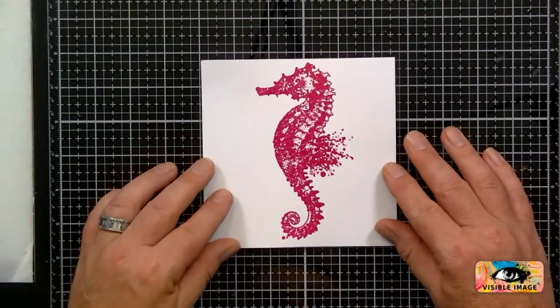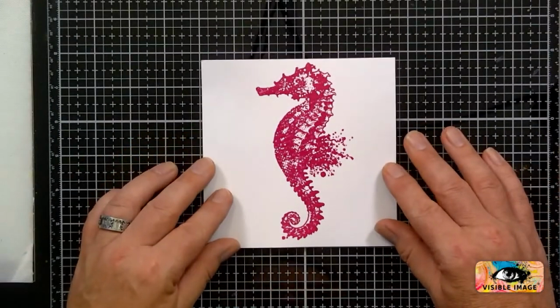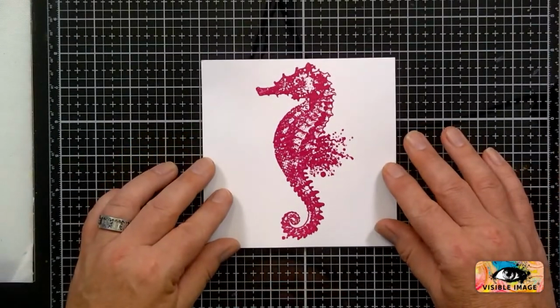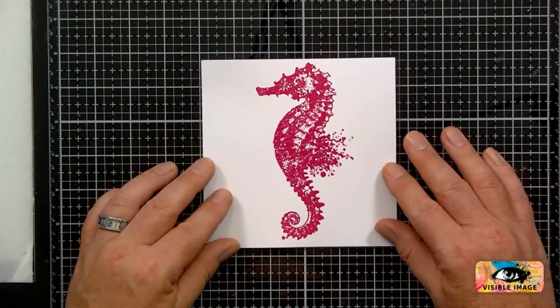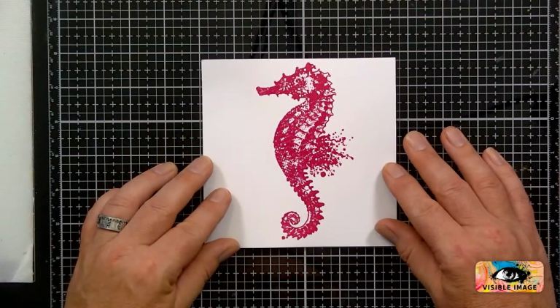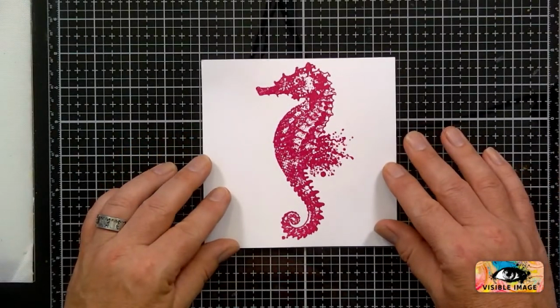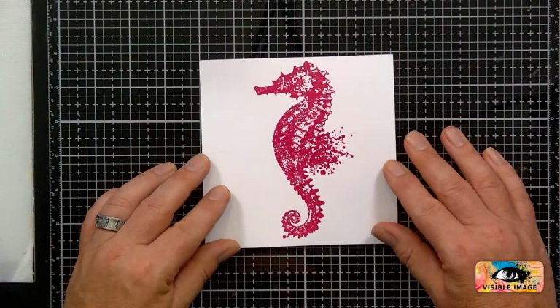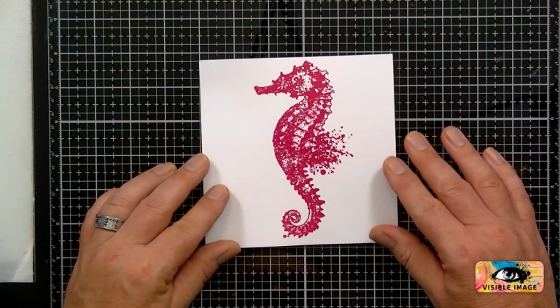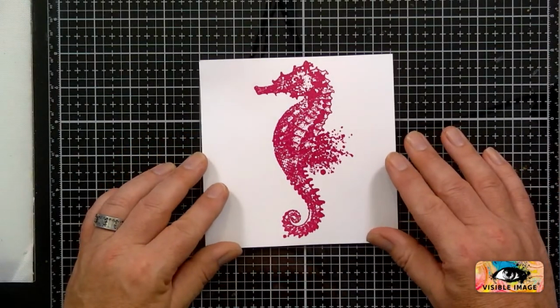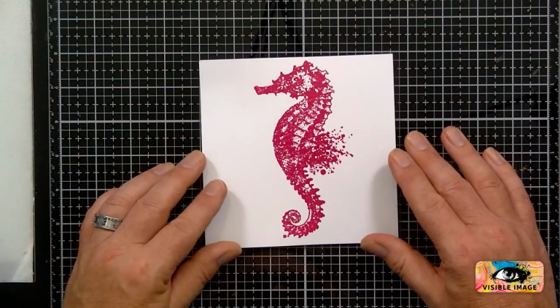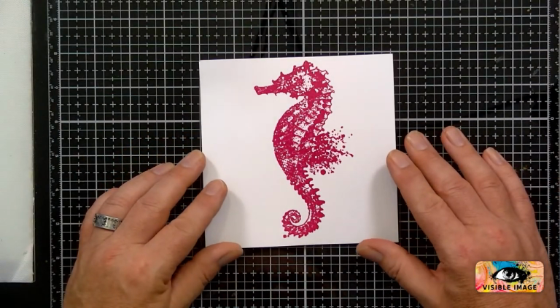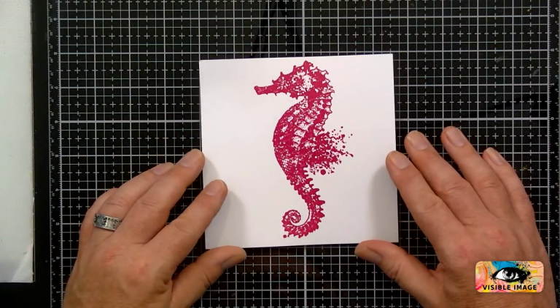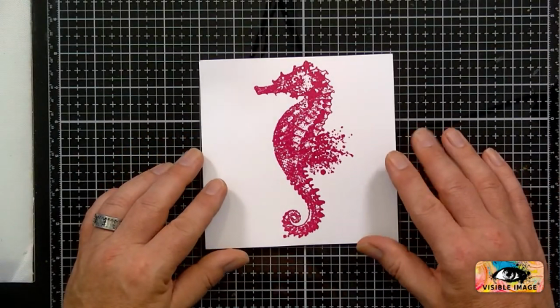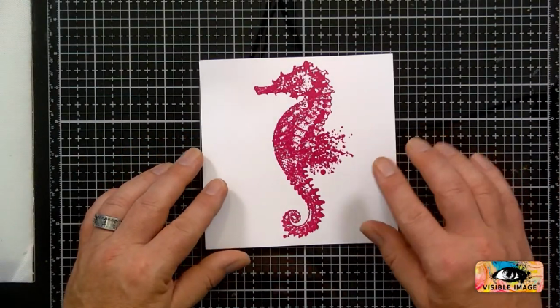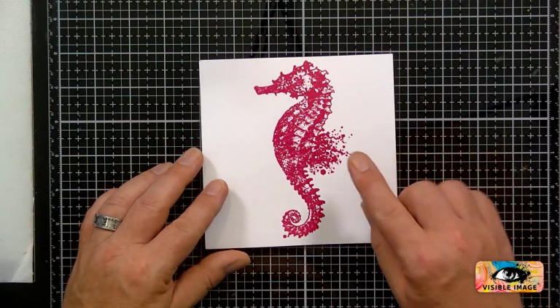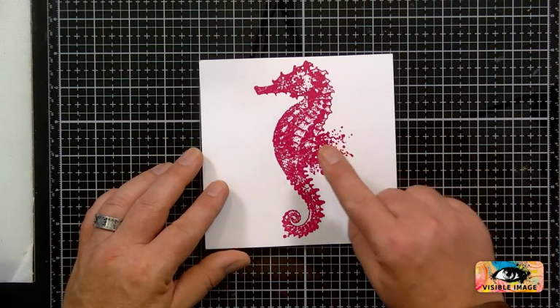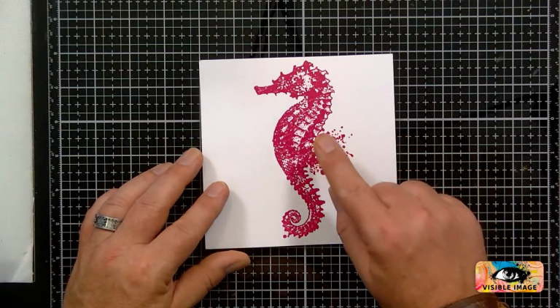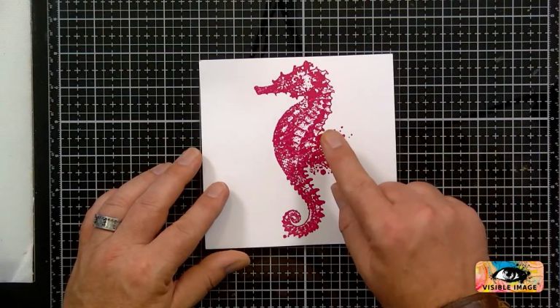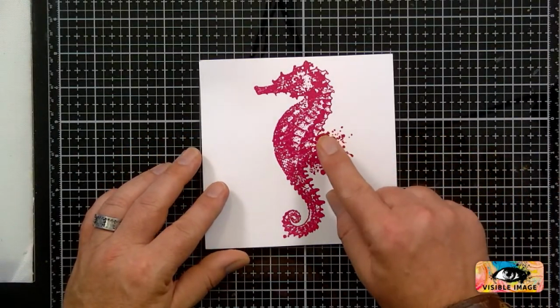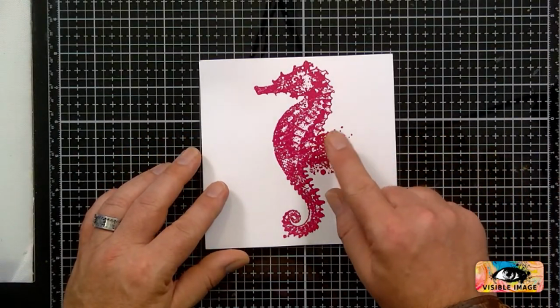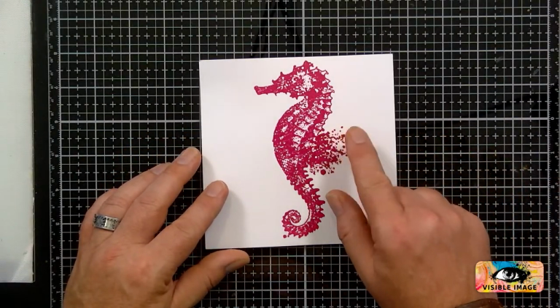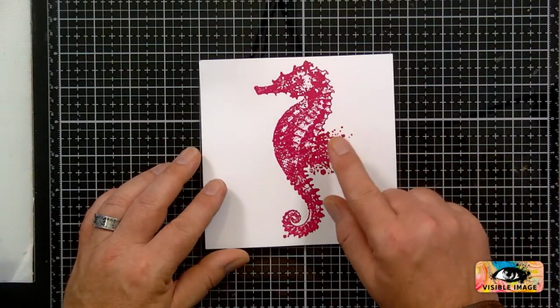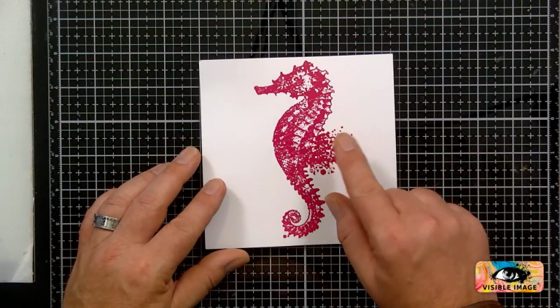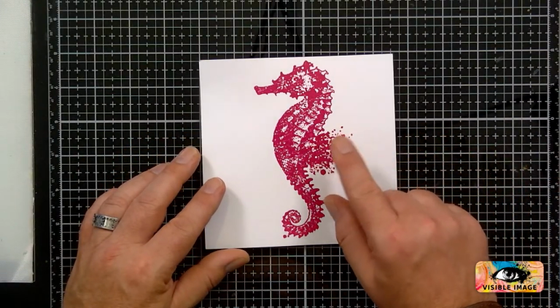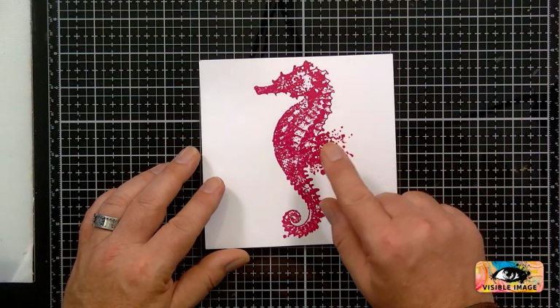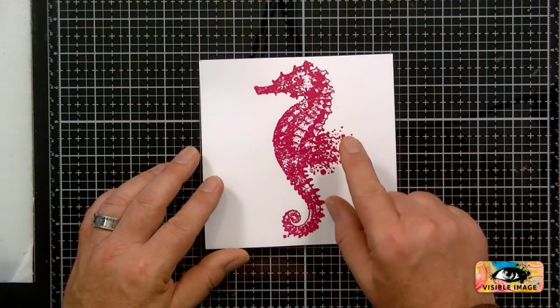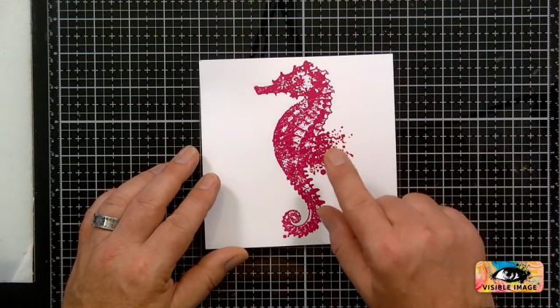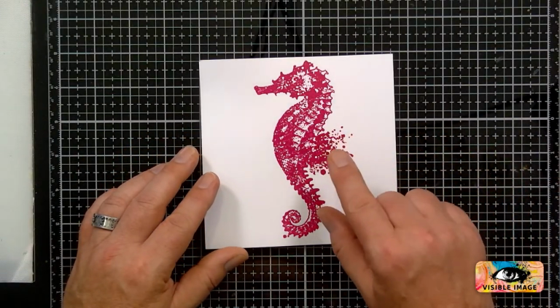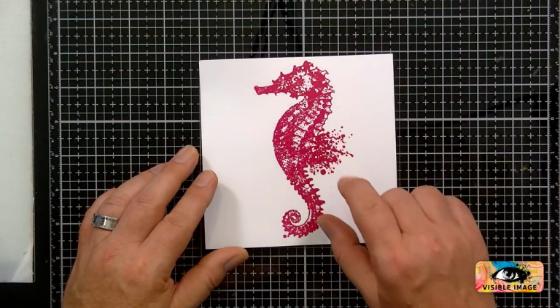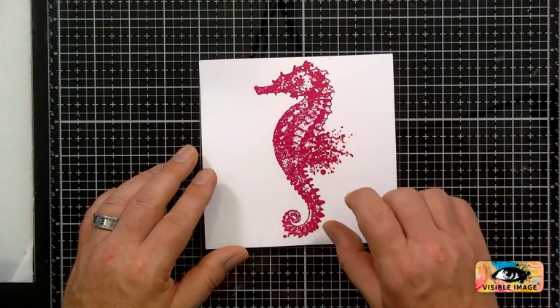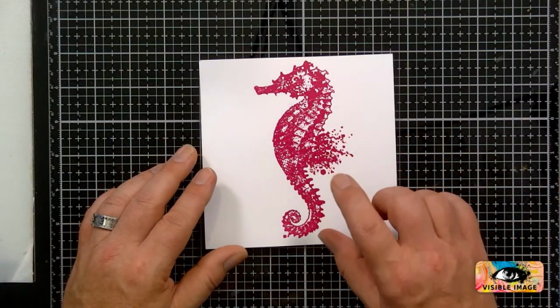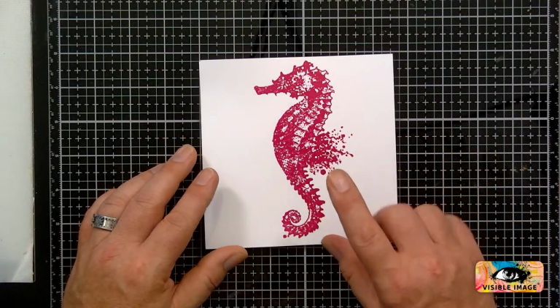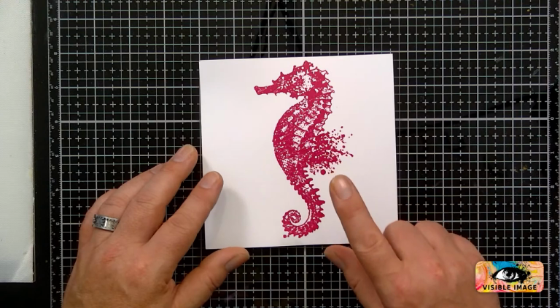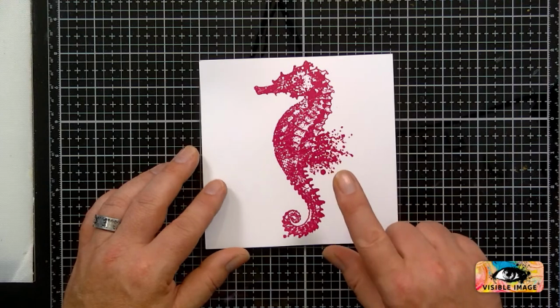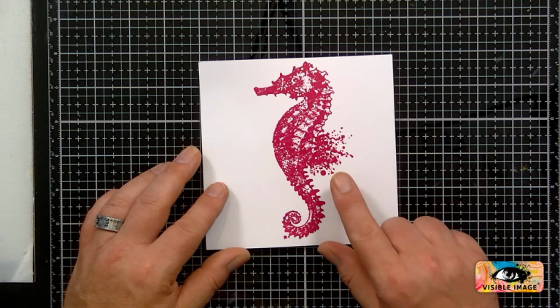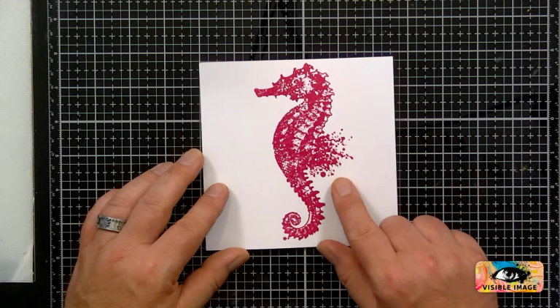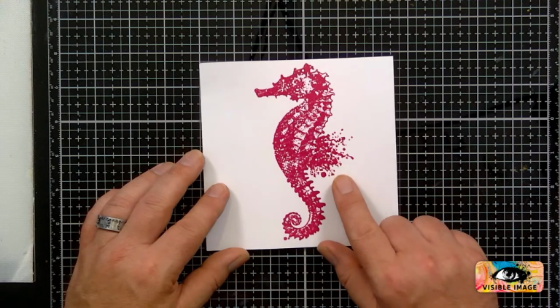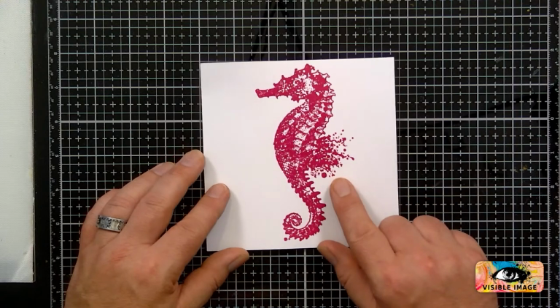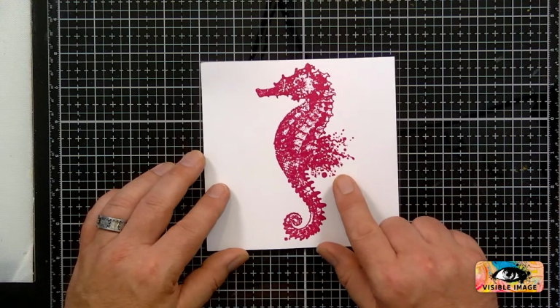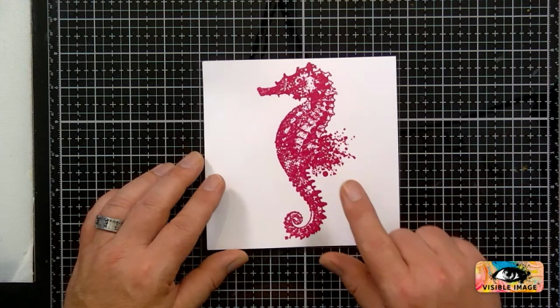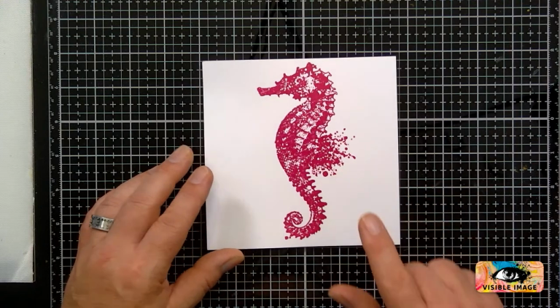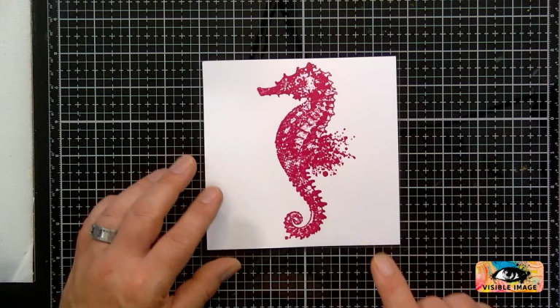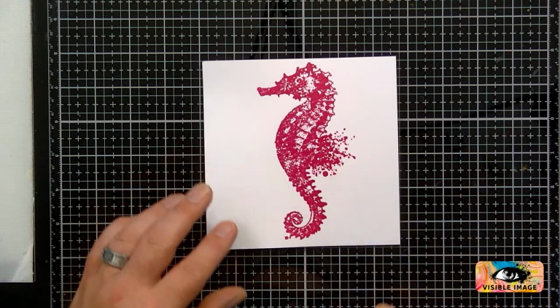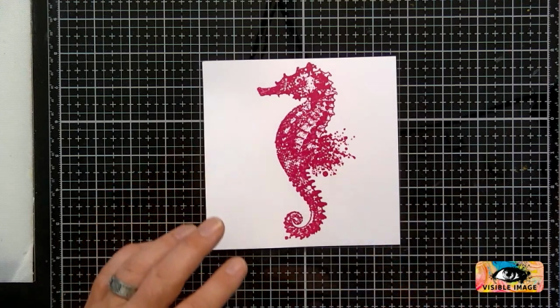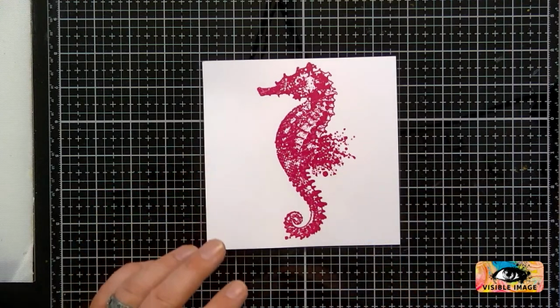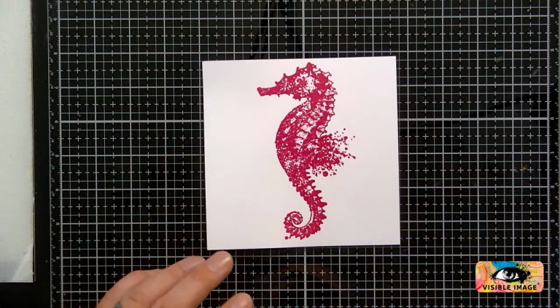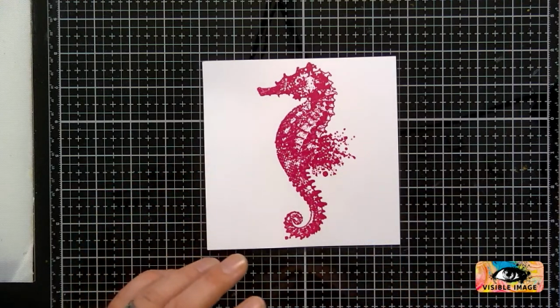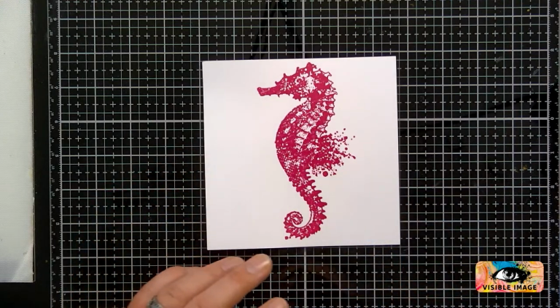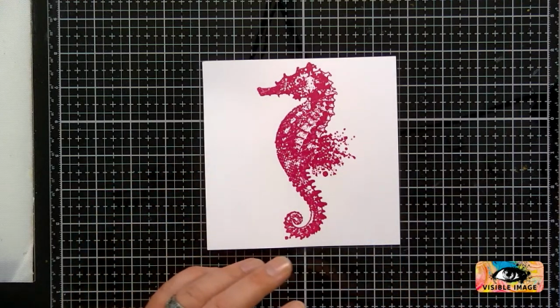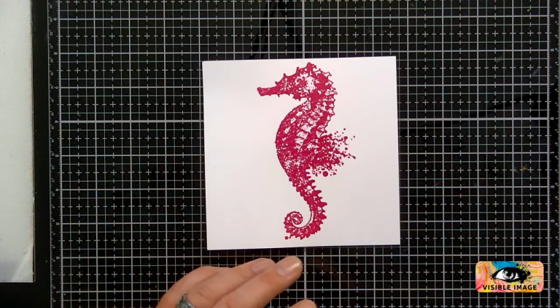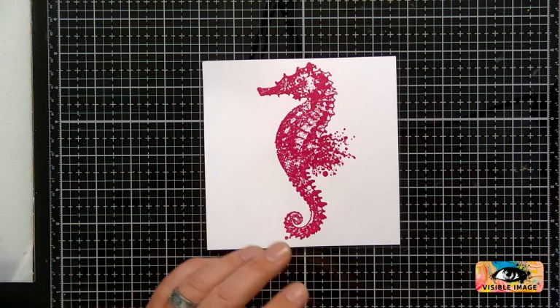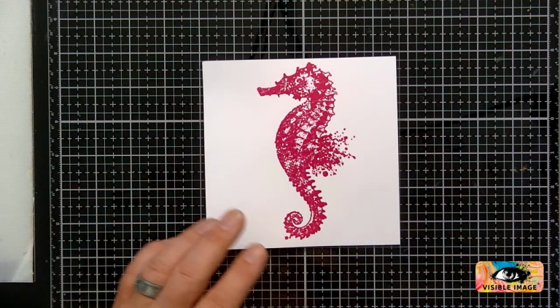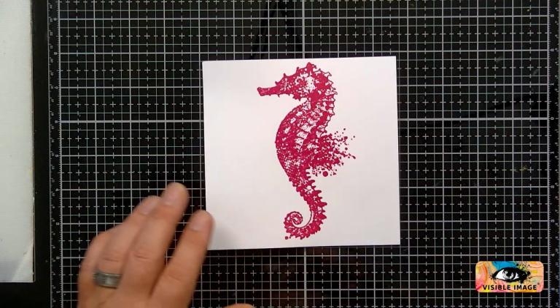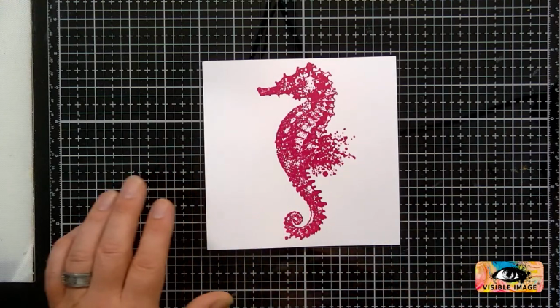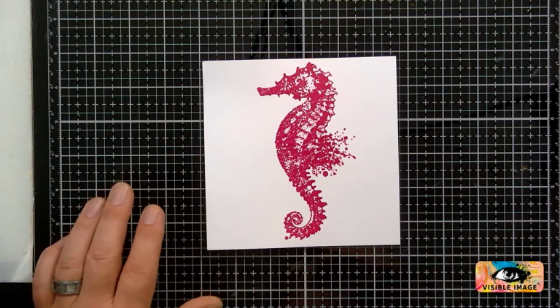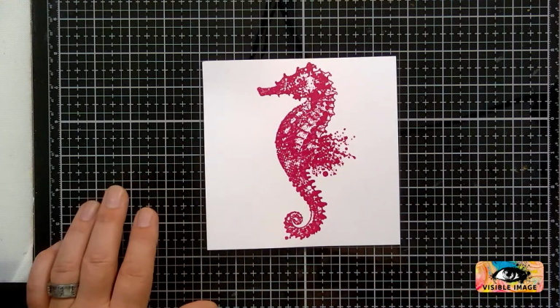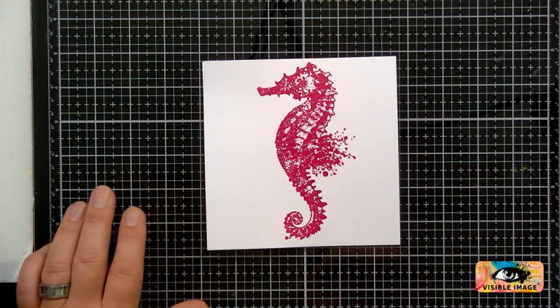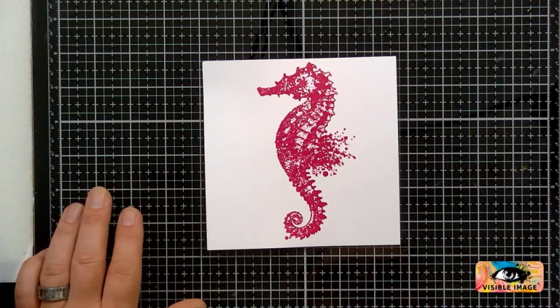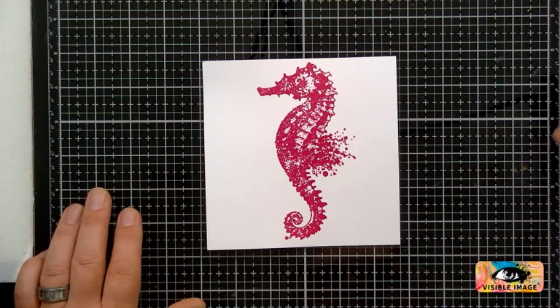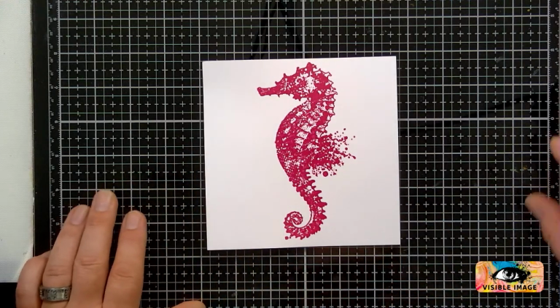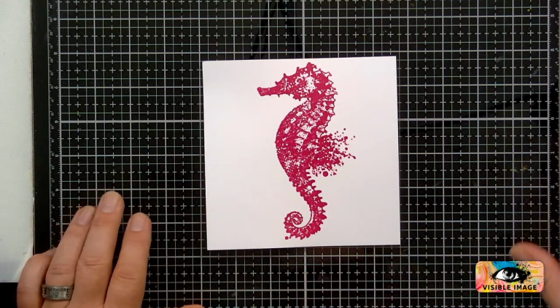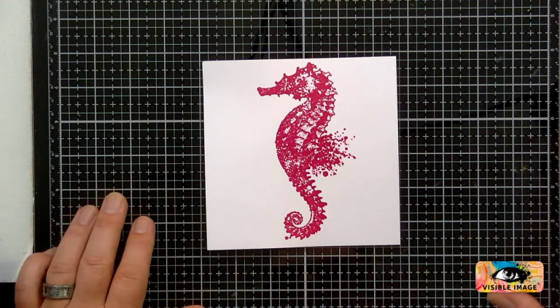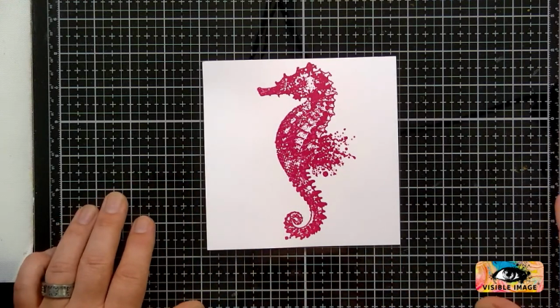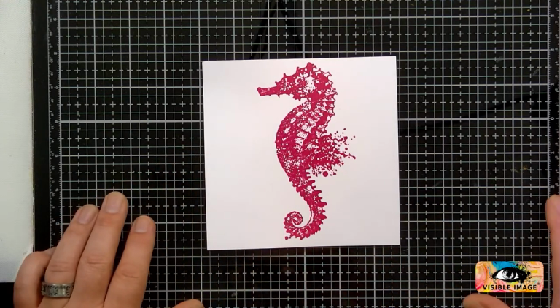Beautiful seahorse, isn't it? I like this — the inky fin as well. It all works really well. Very Mark Alexander.